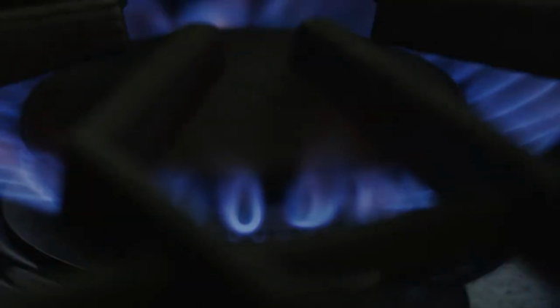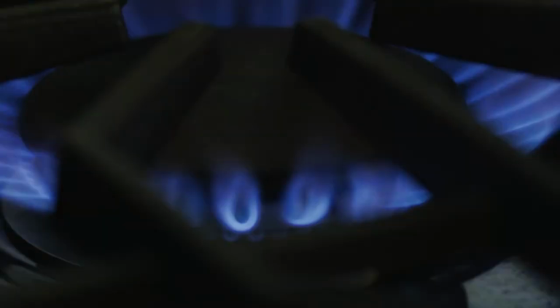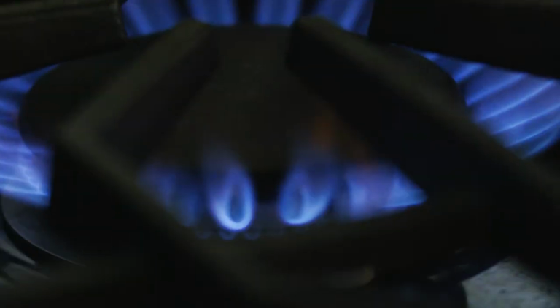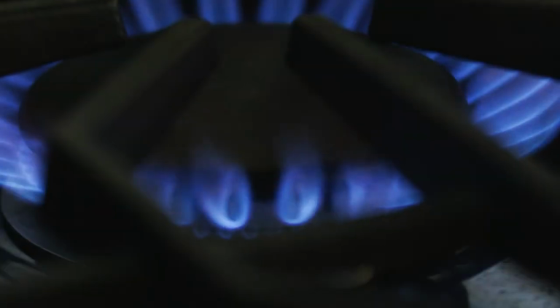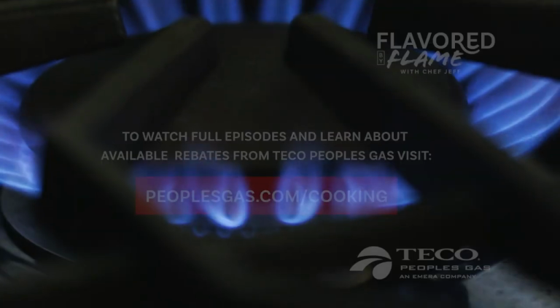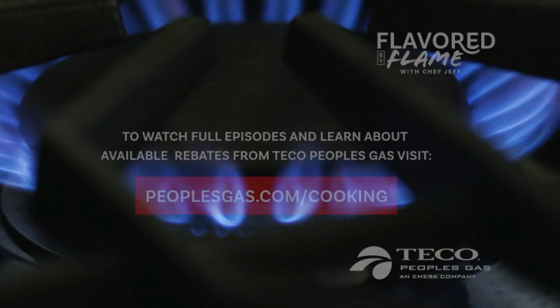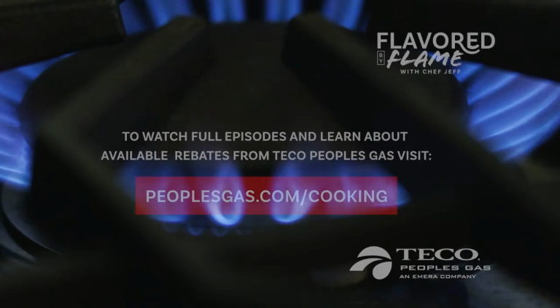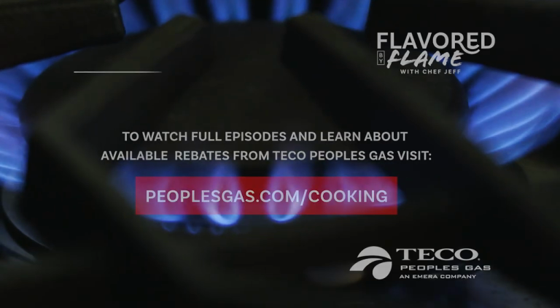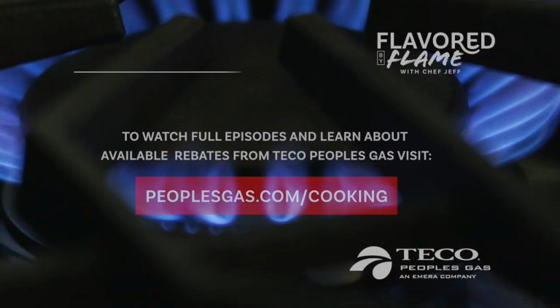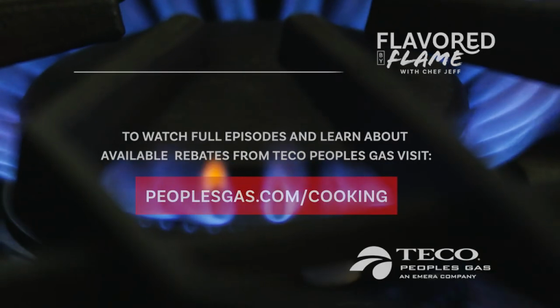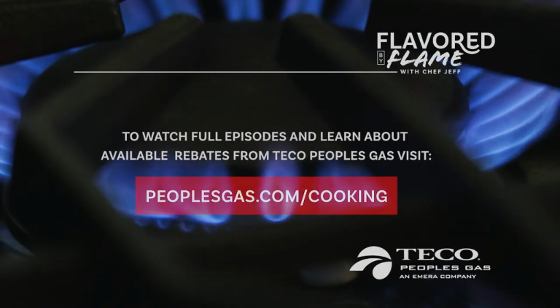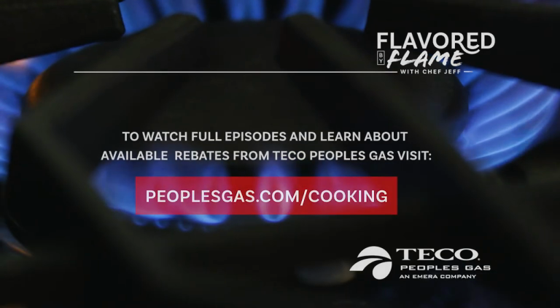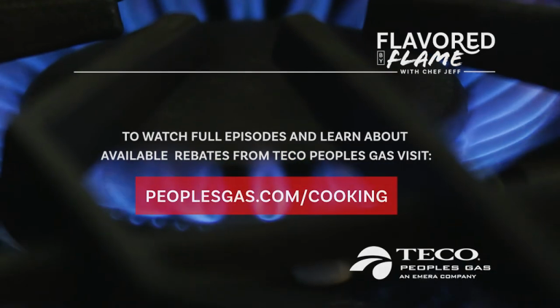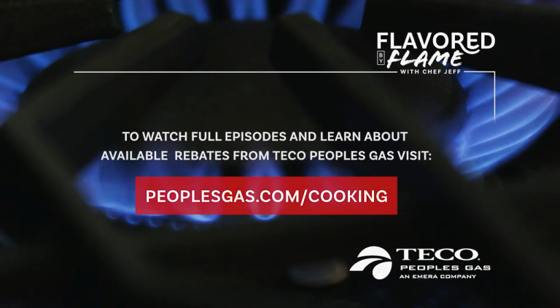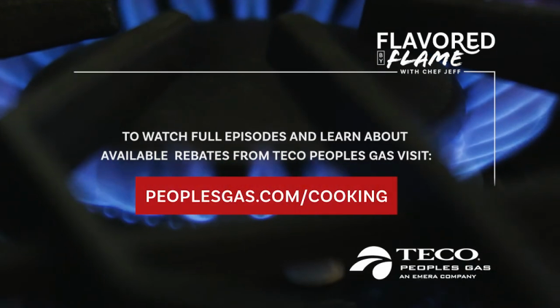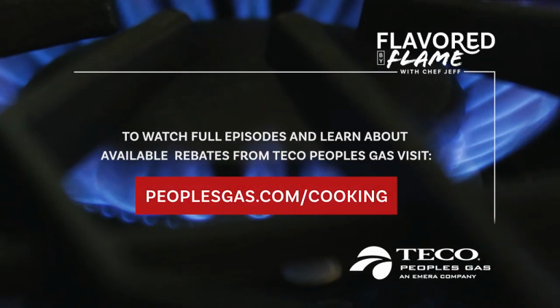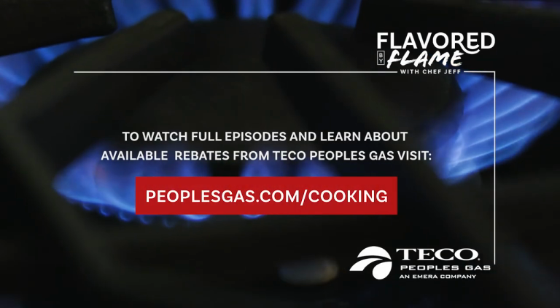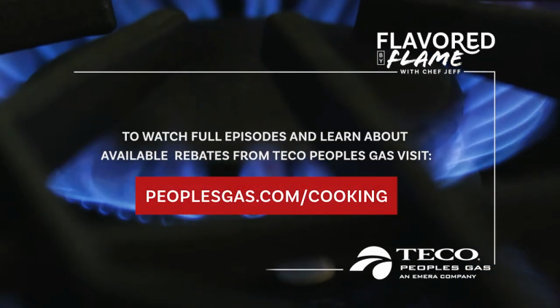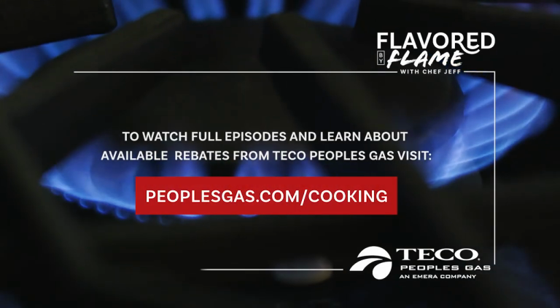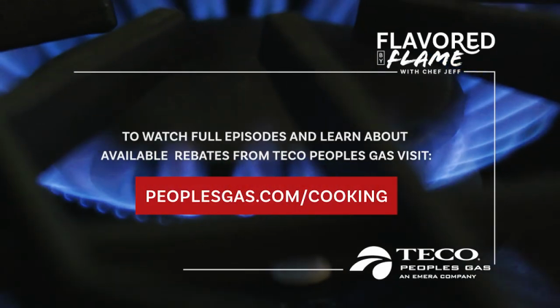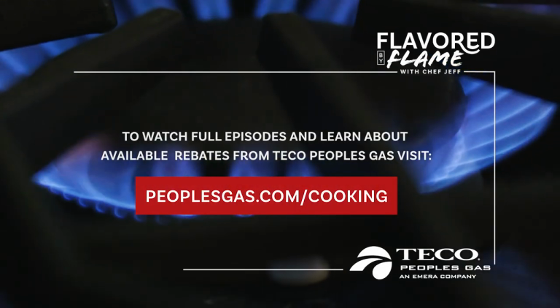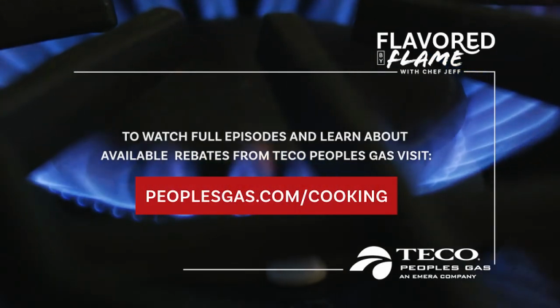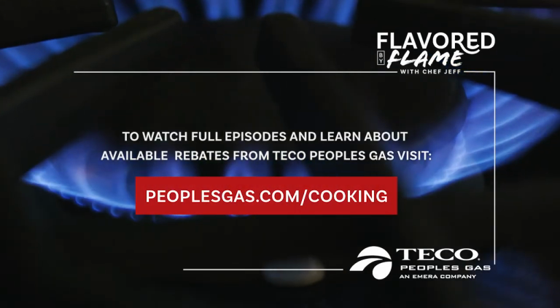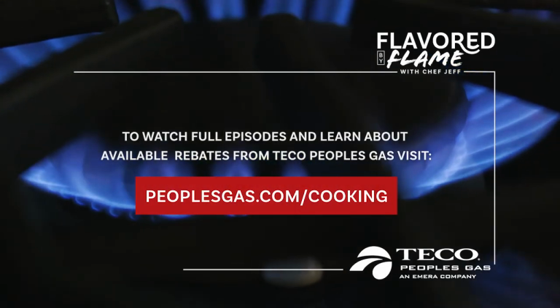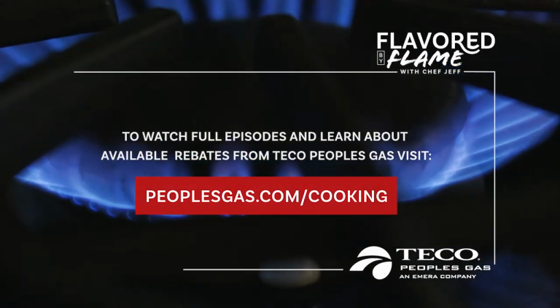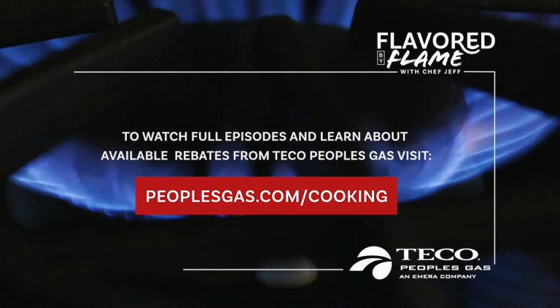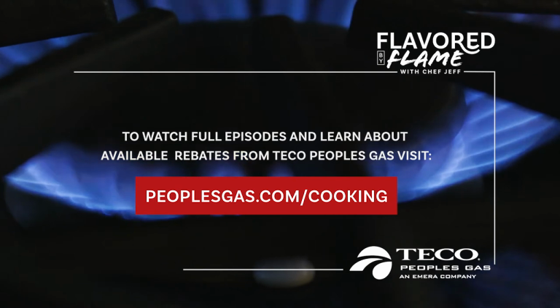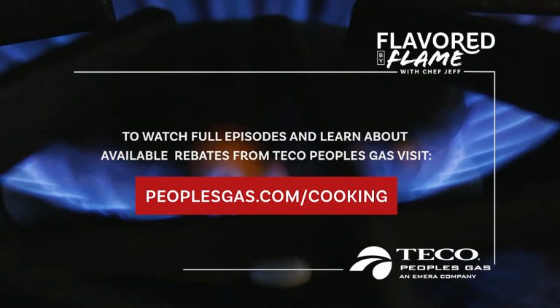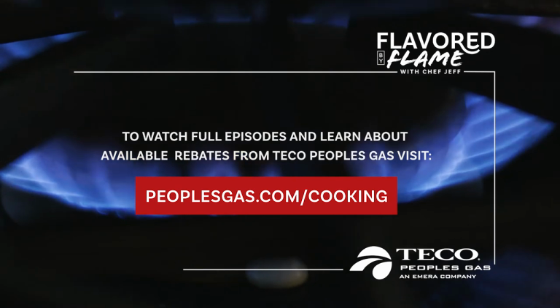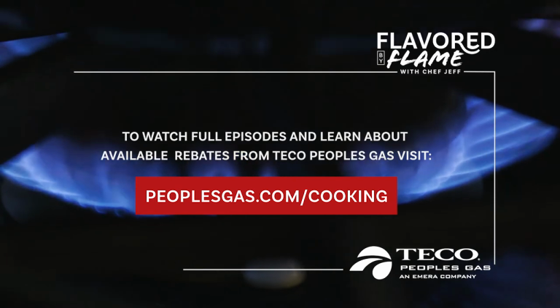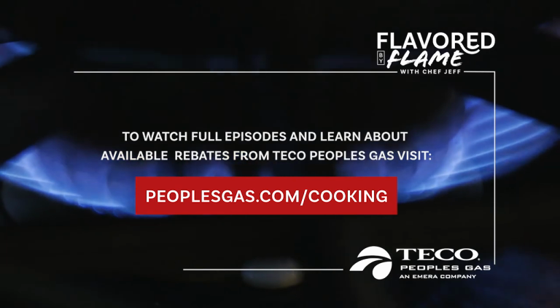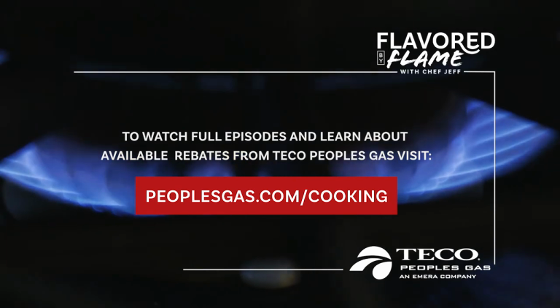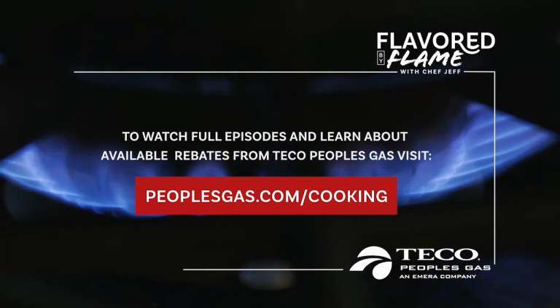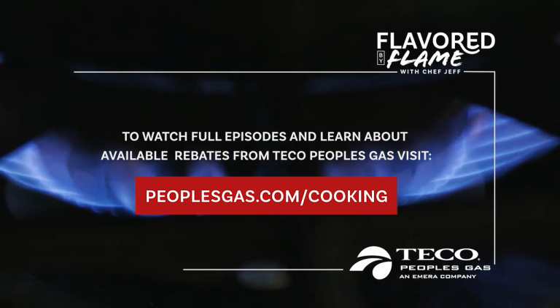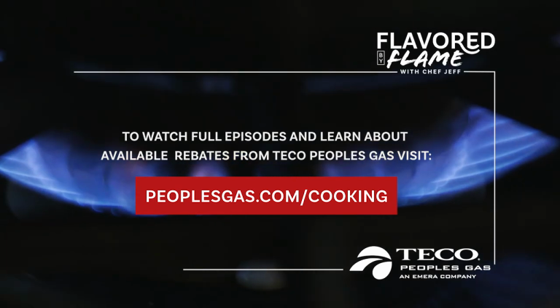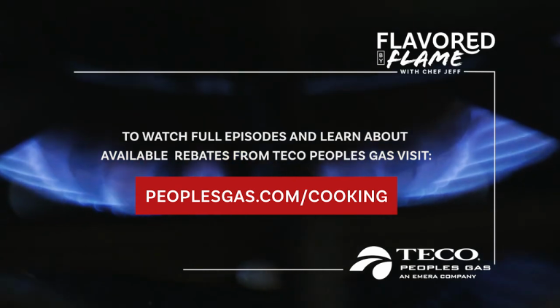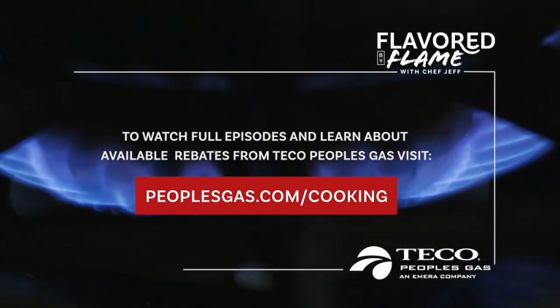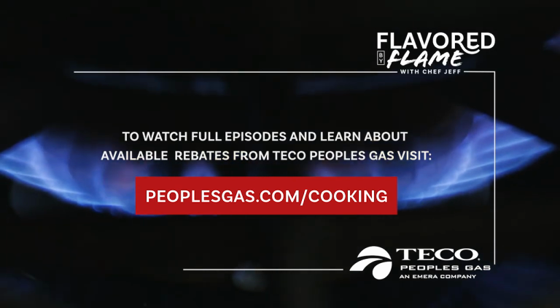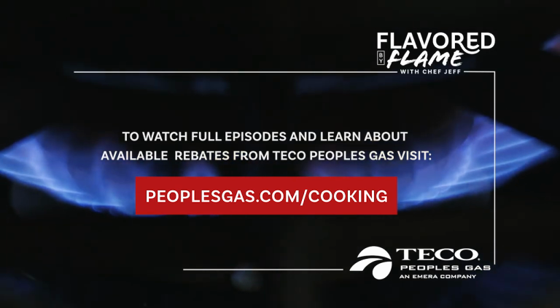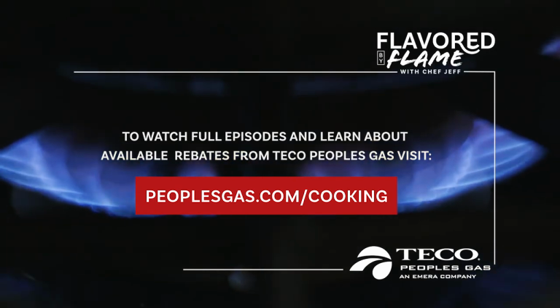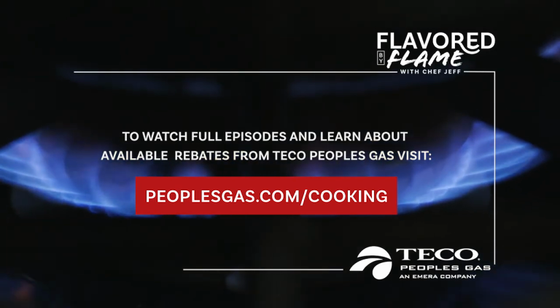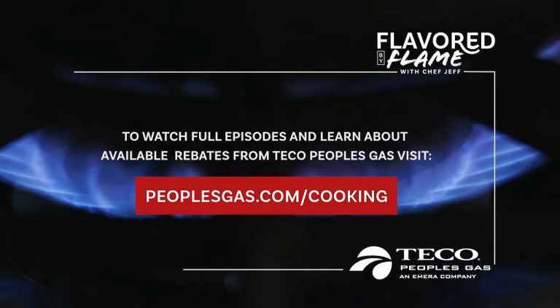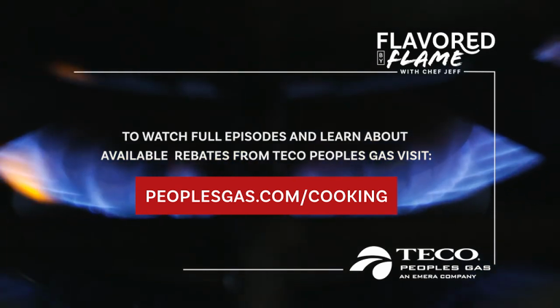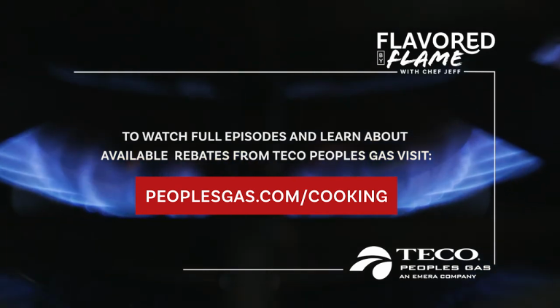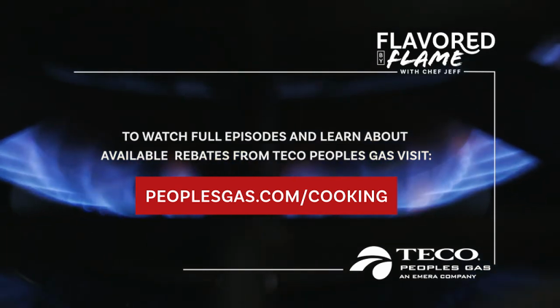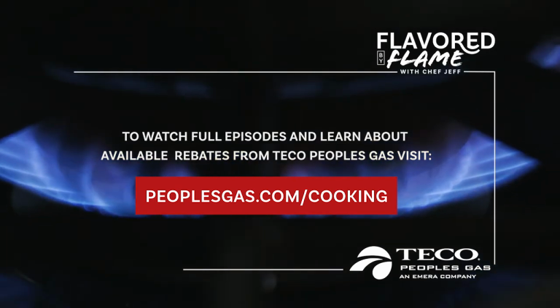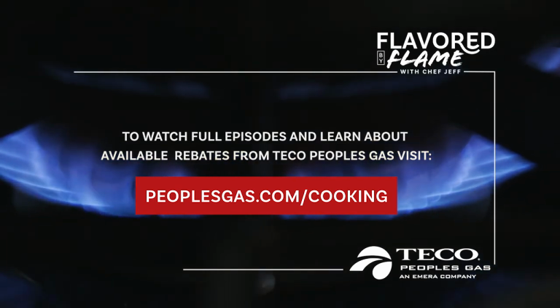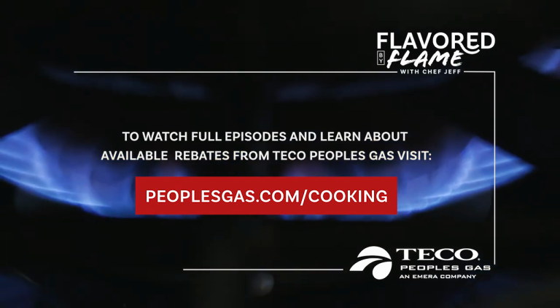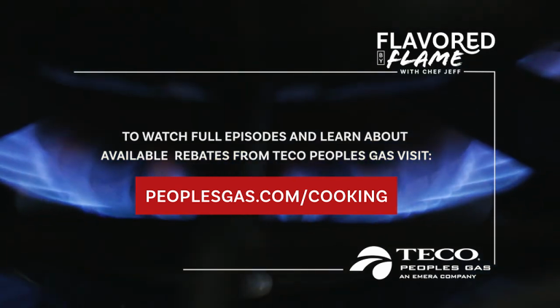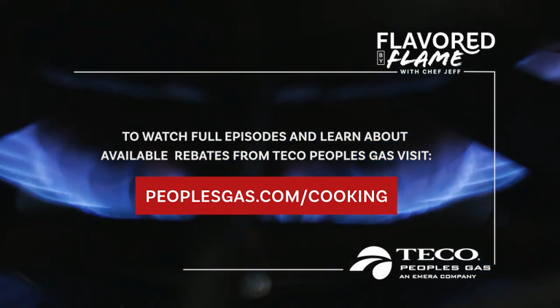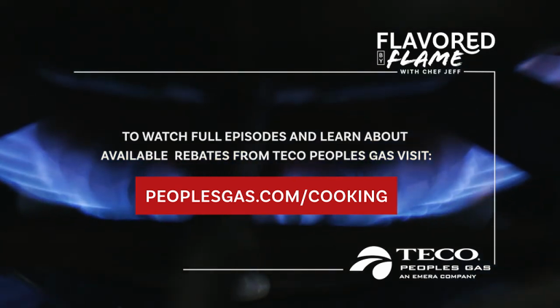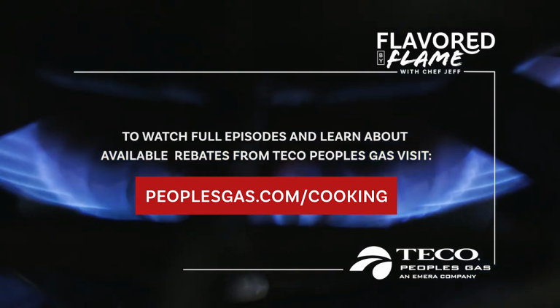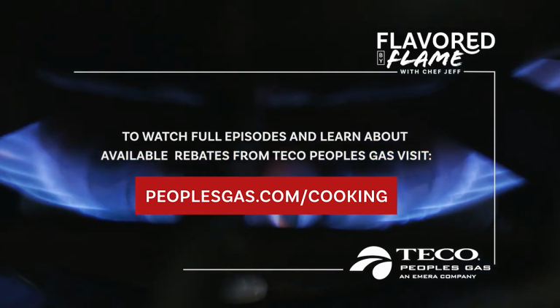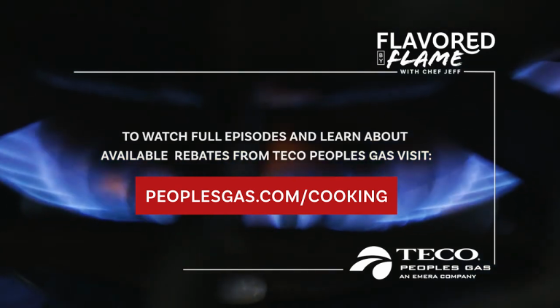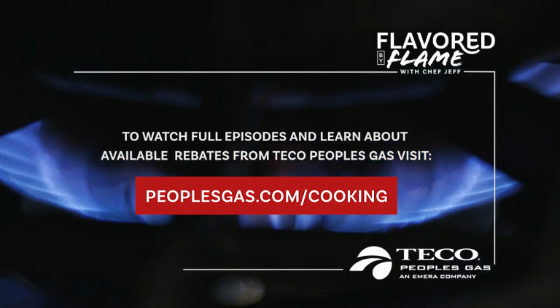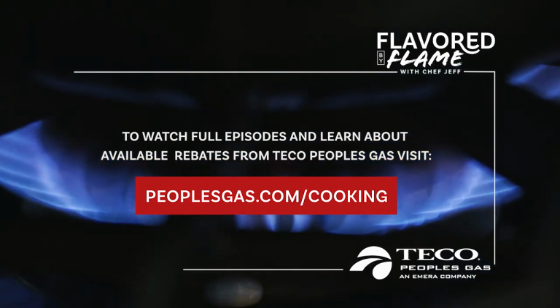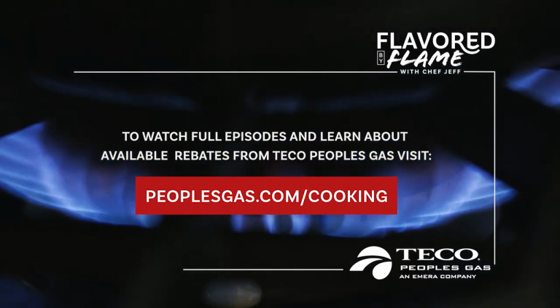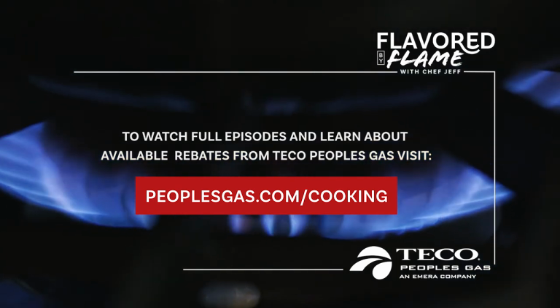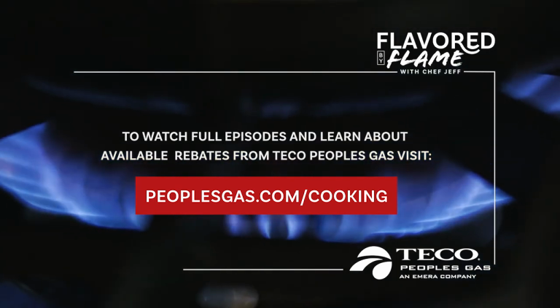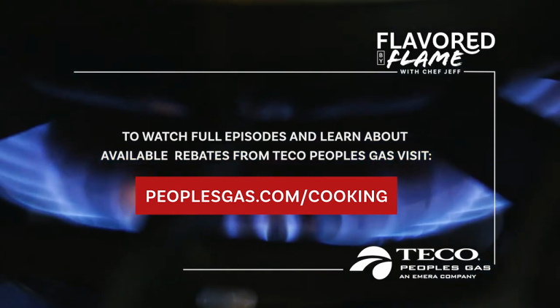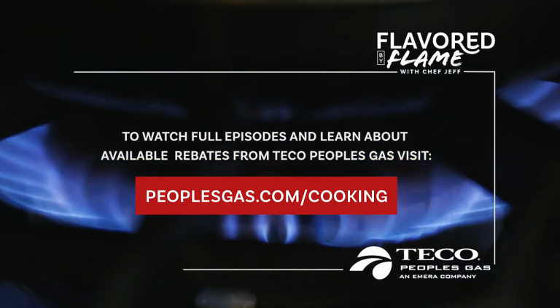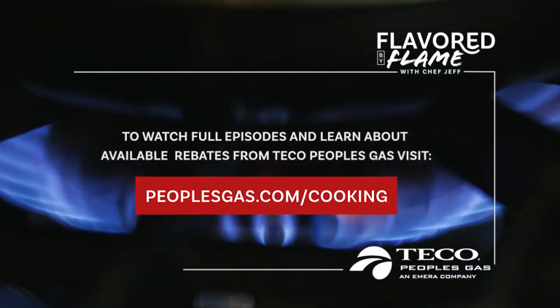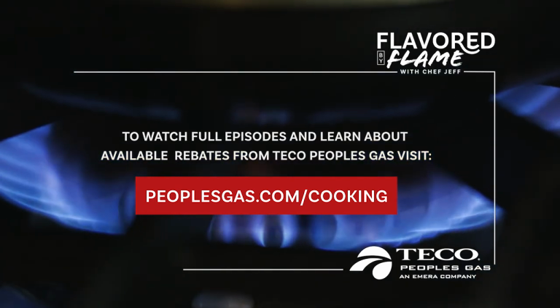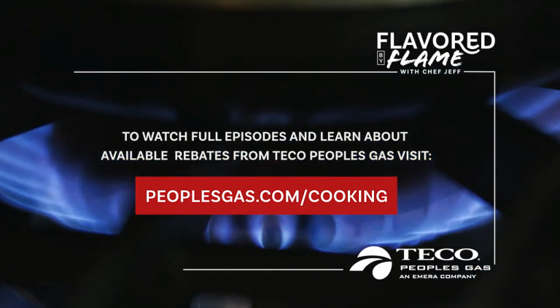To watch full episodes and learn about available rebates from Tico People's Gas, visit peoplesgas.com/cooking.